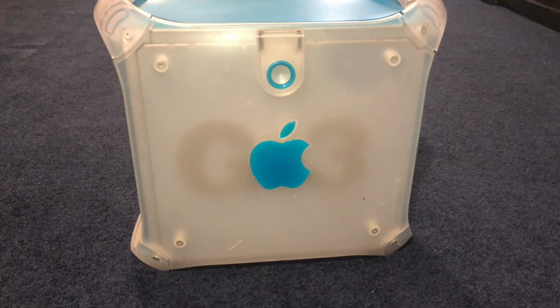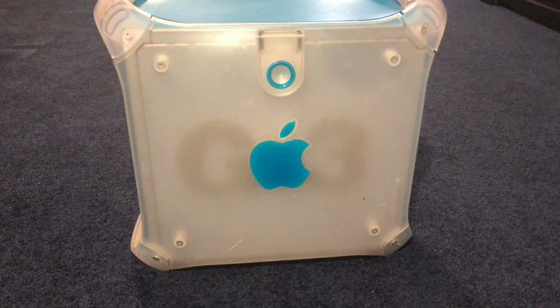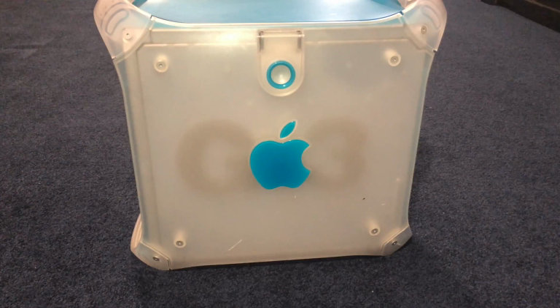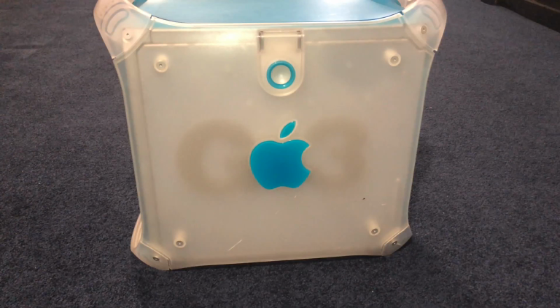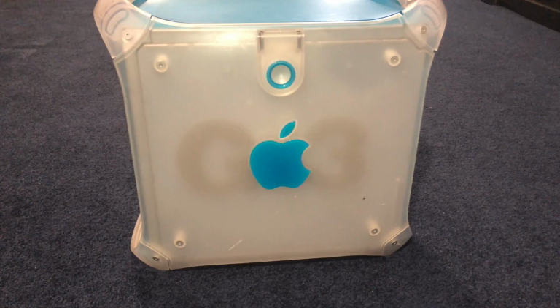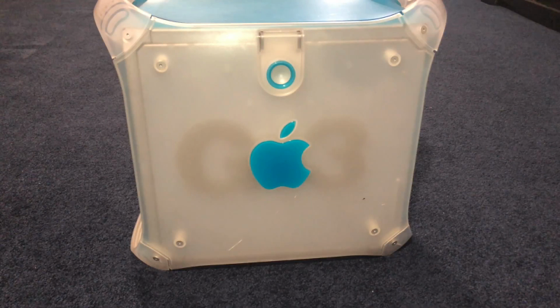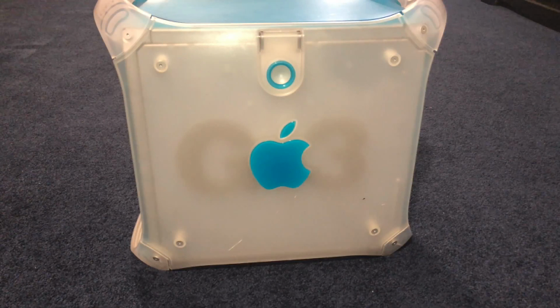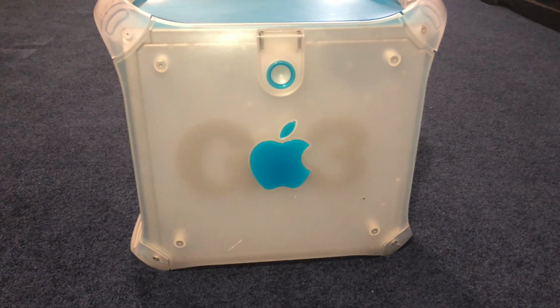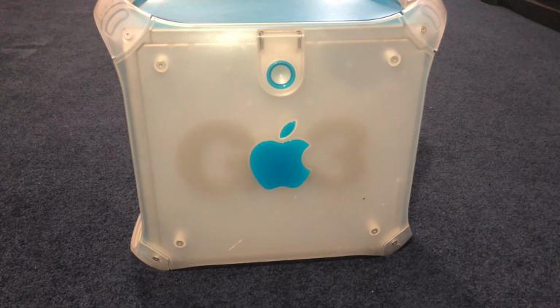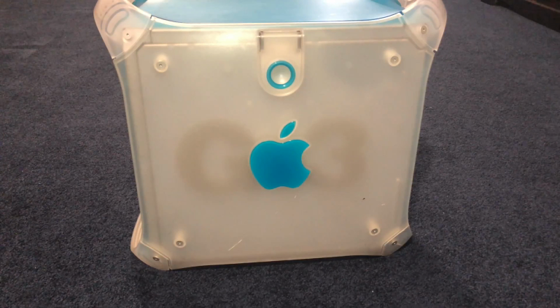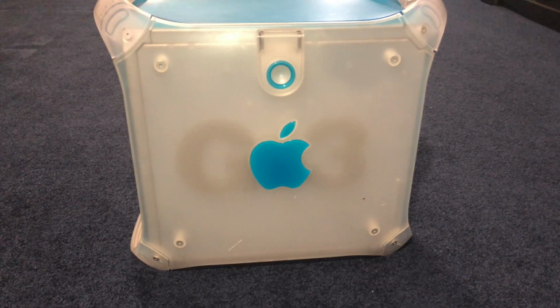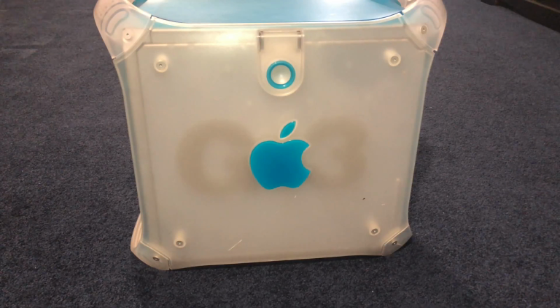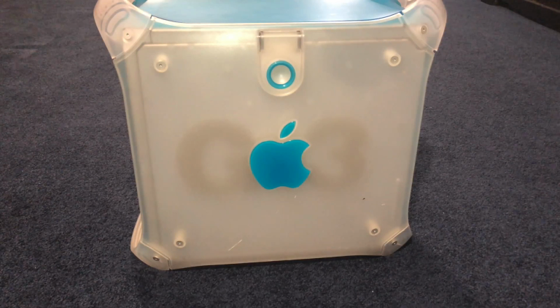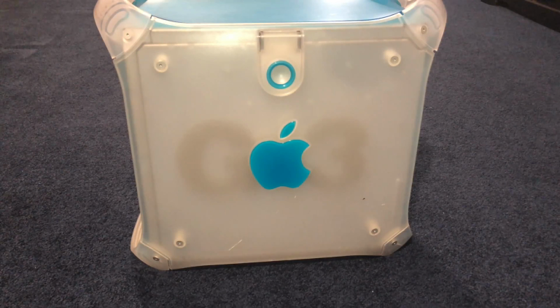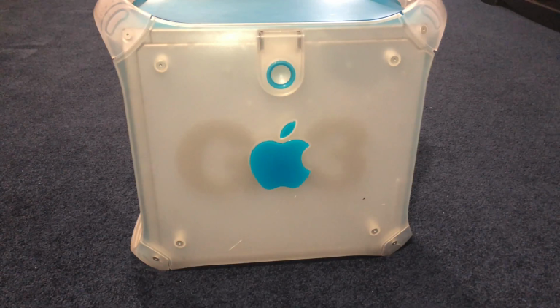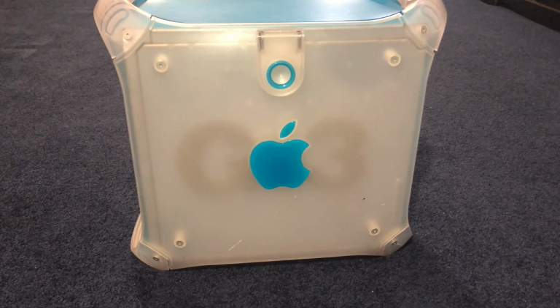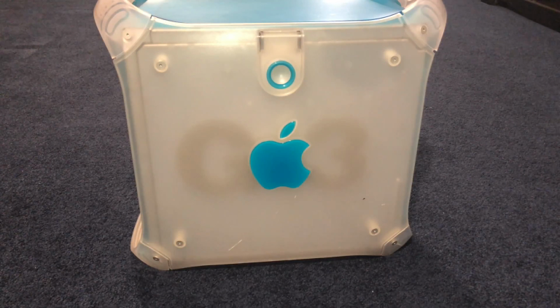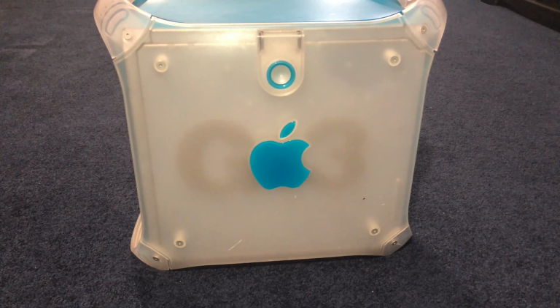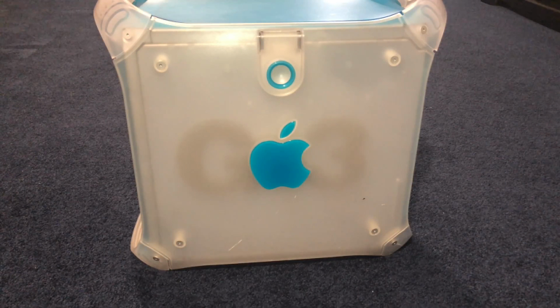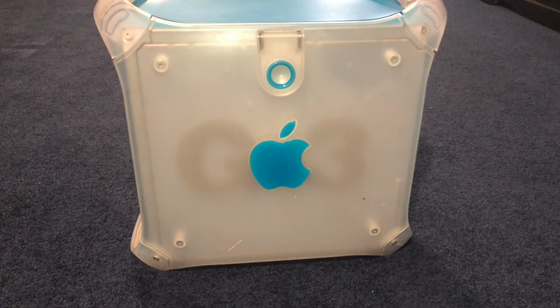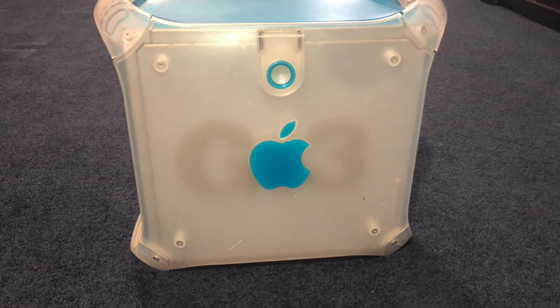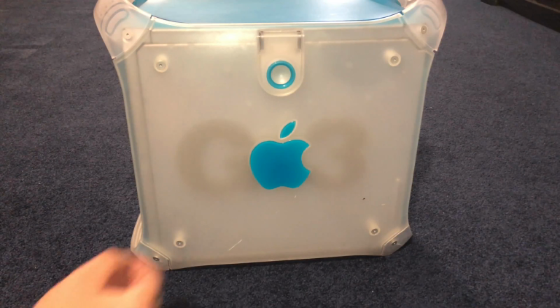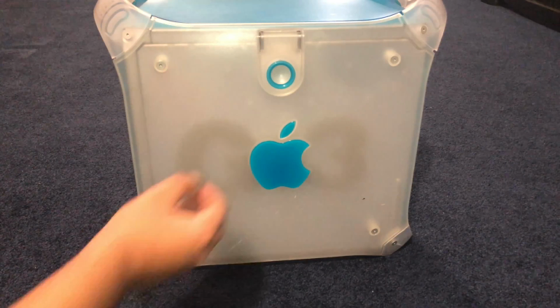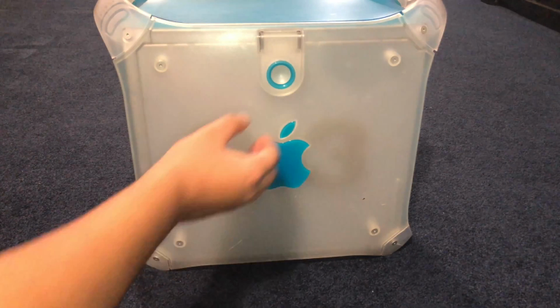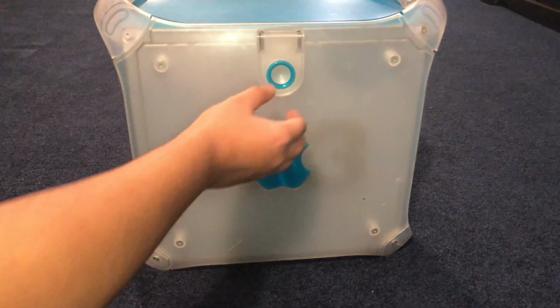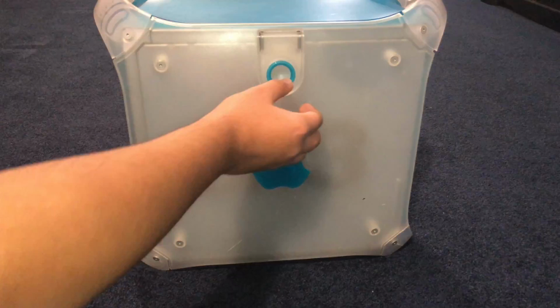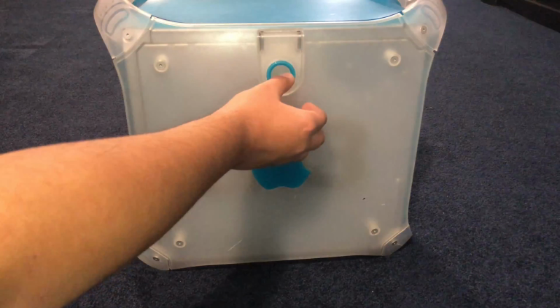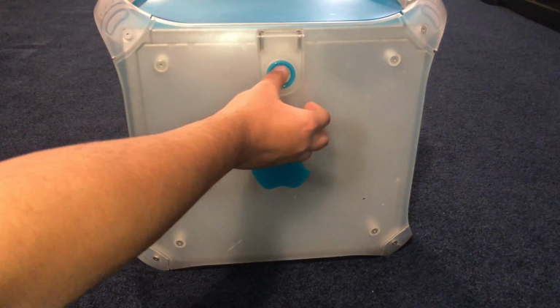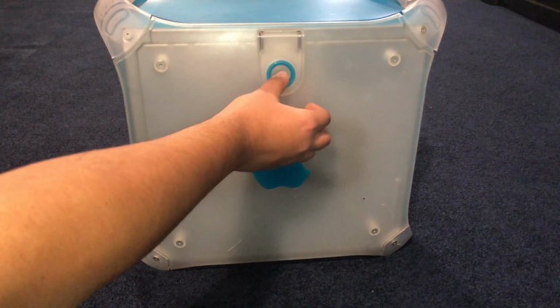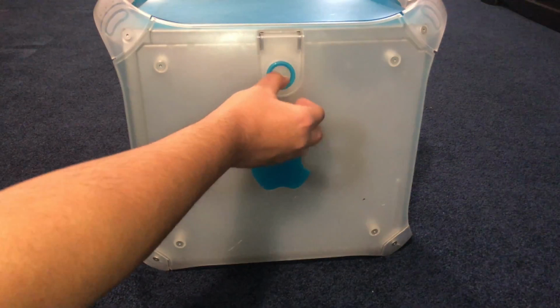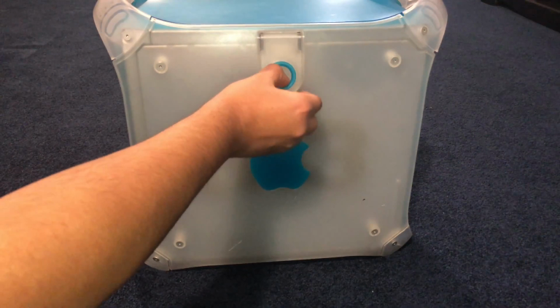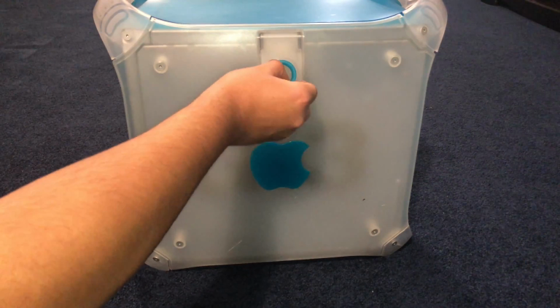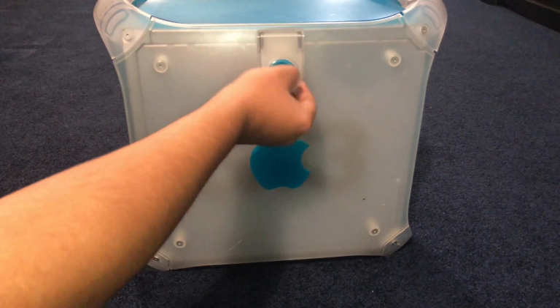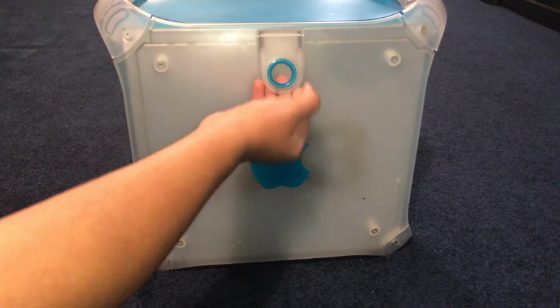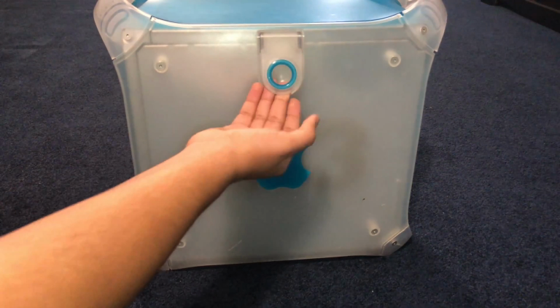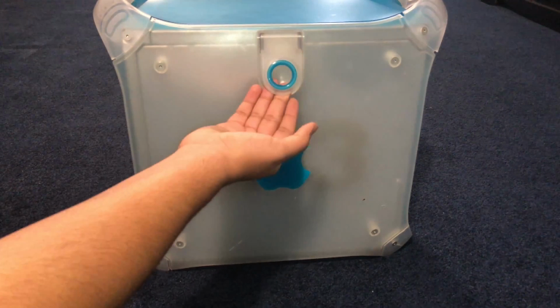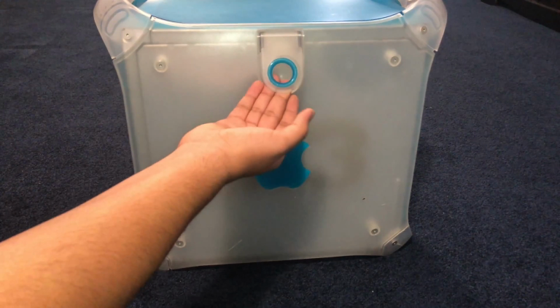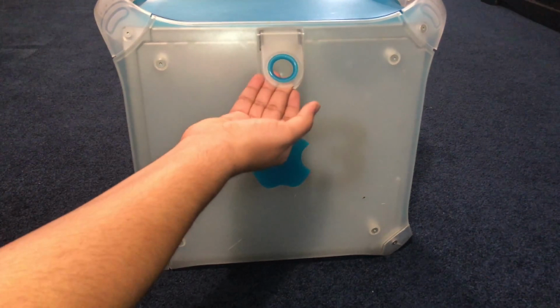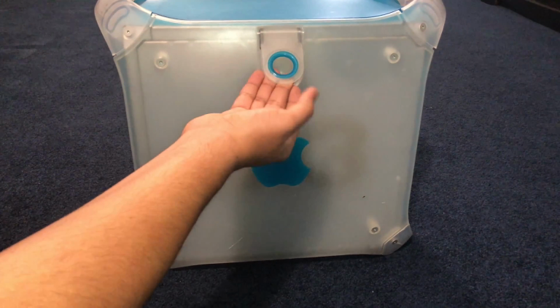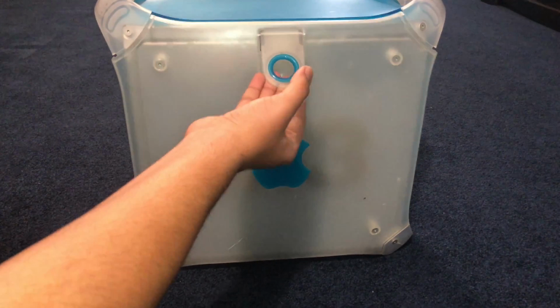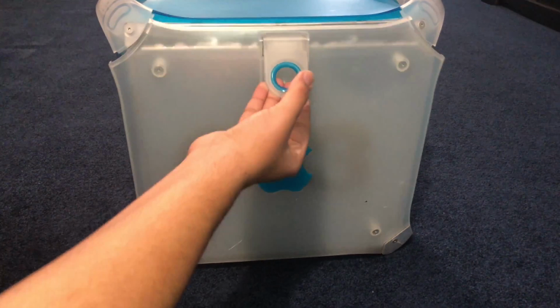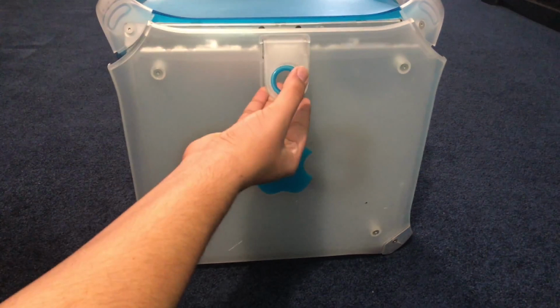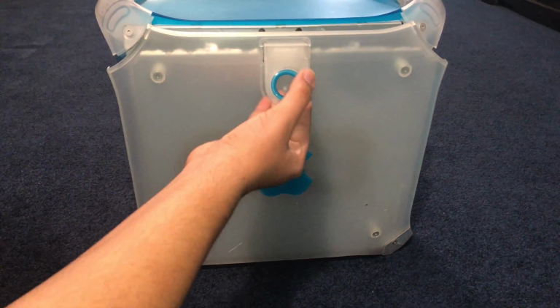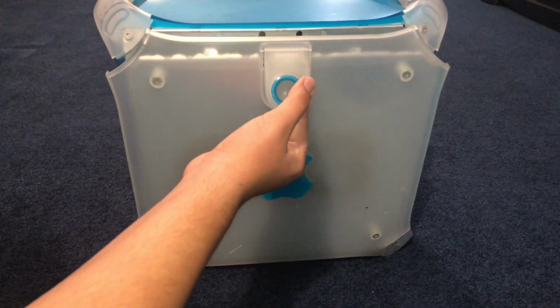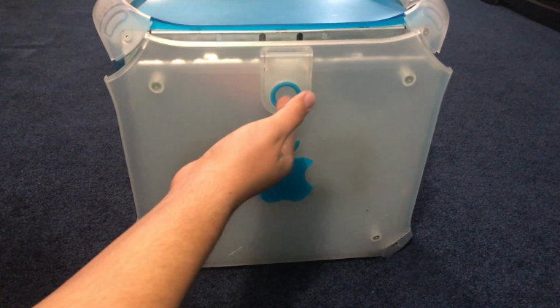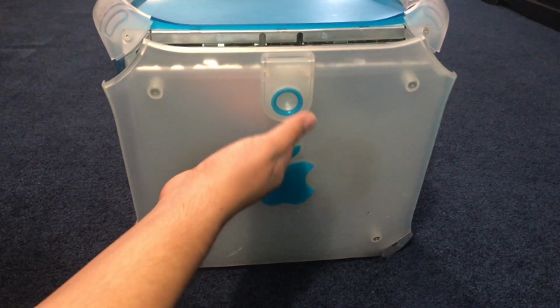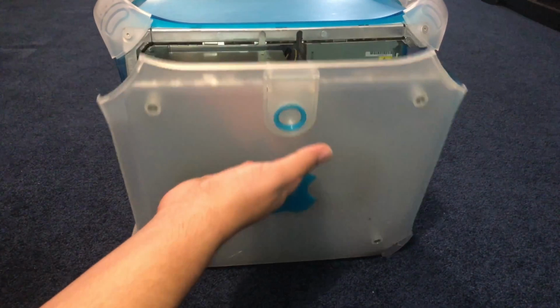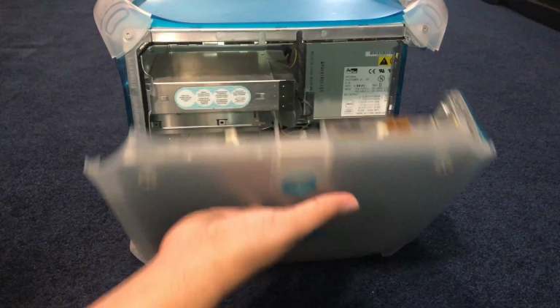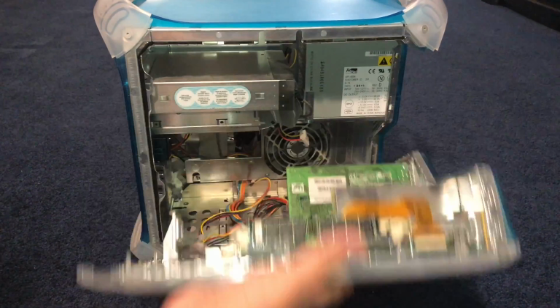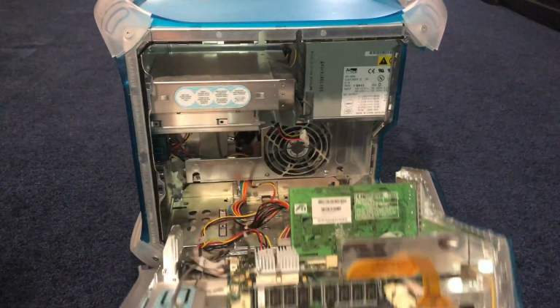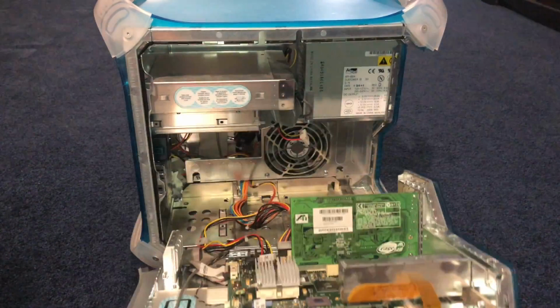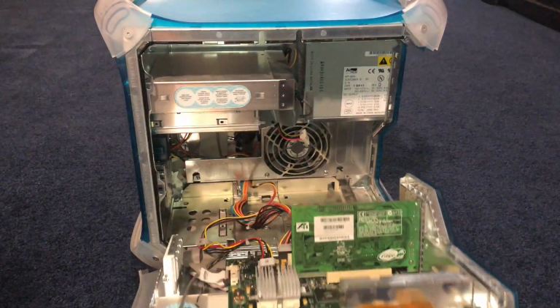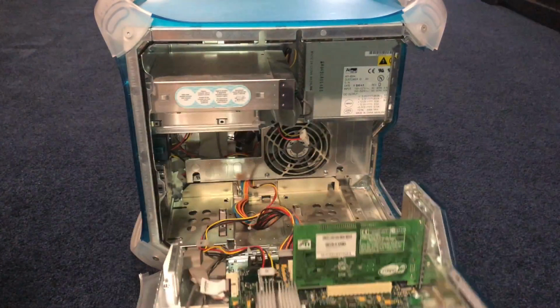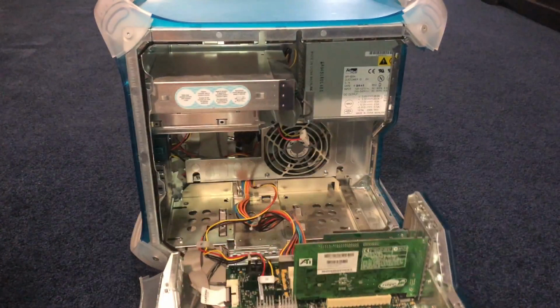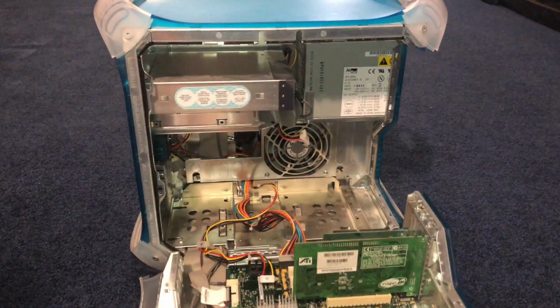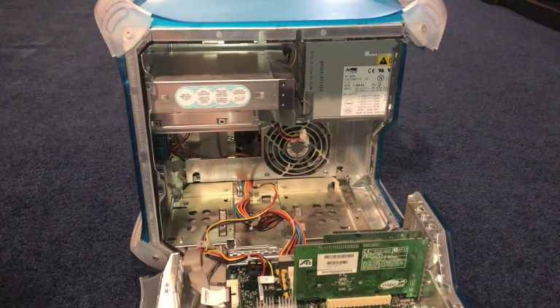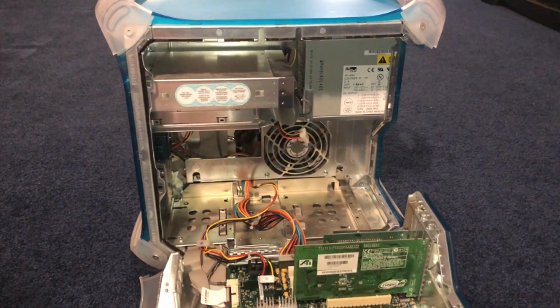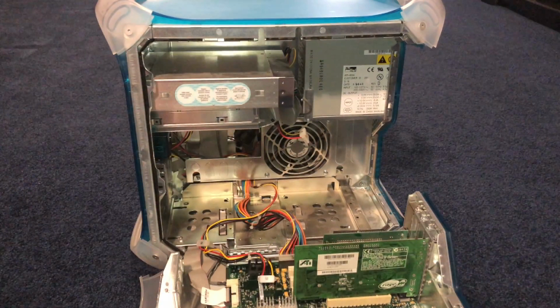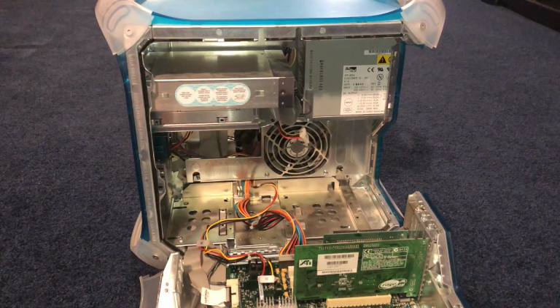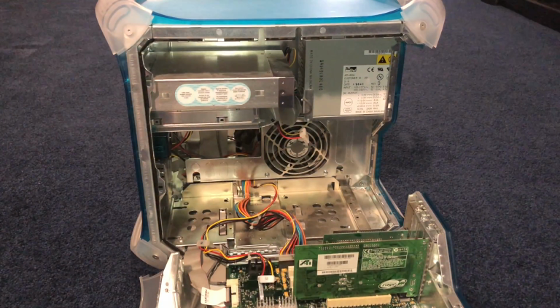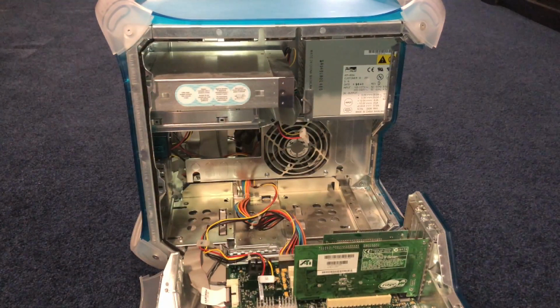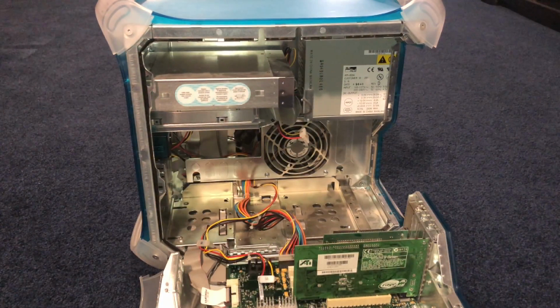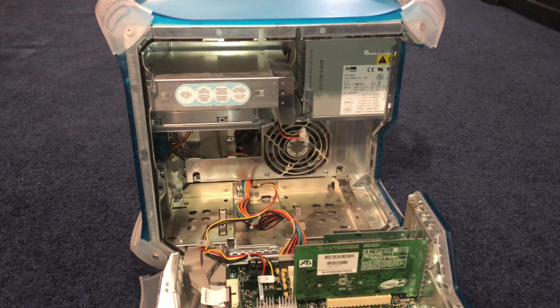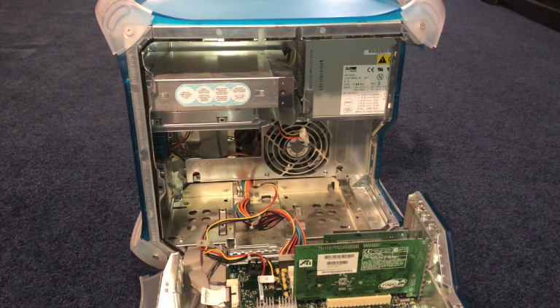So how to open the Power Mac G3 is you just take this lever here and lift up, and it is open.